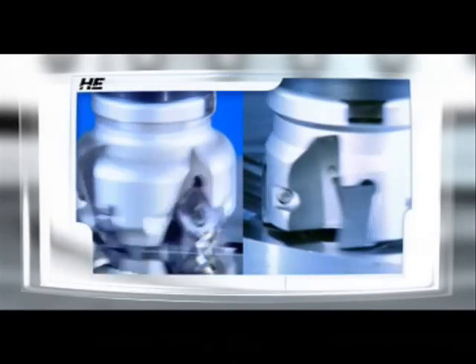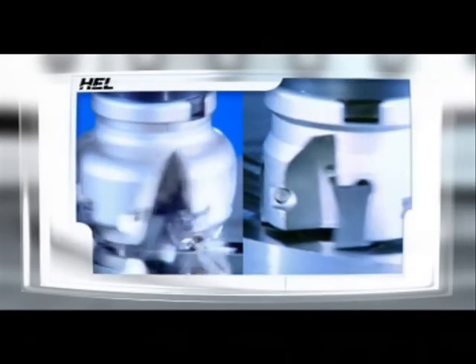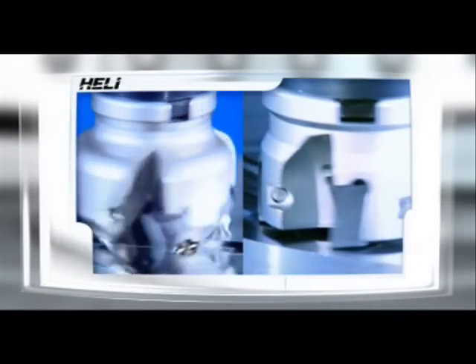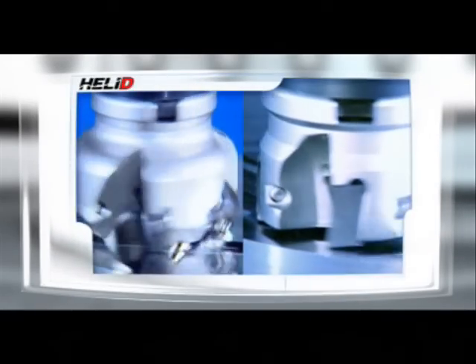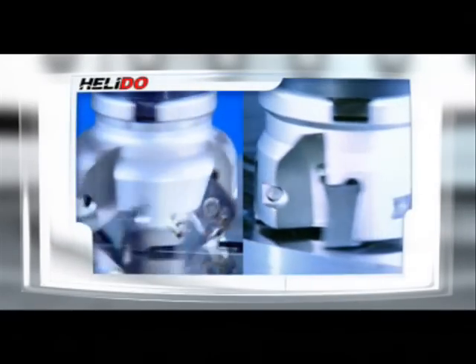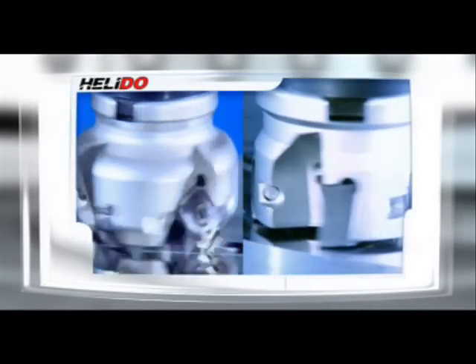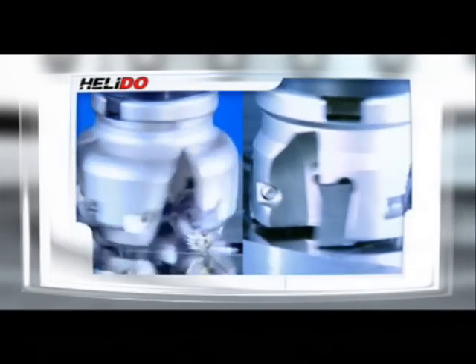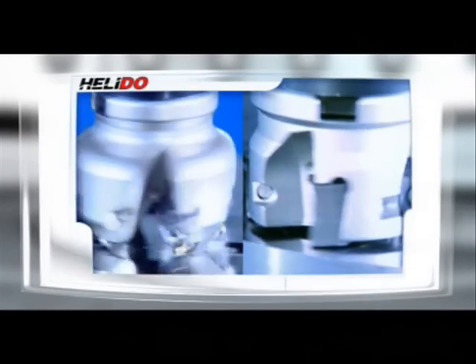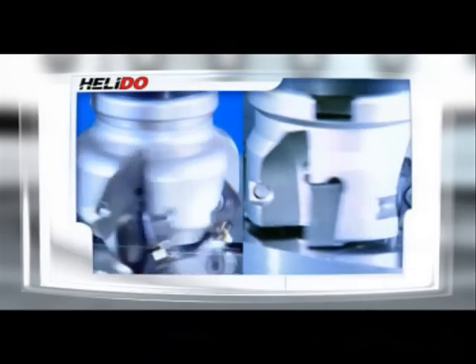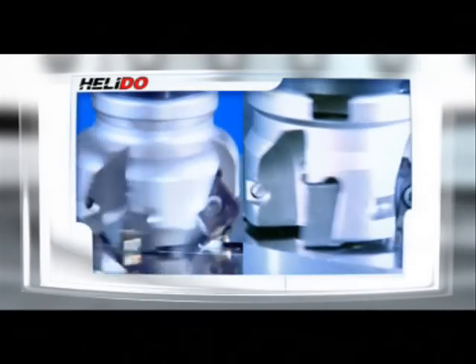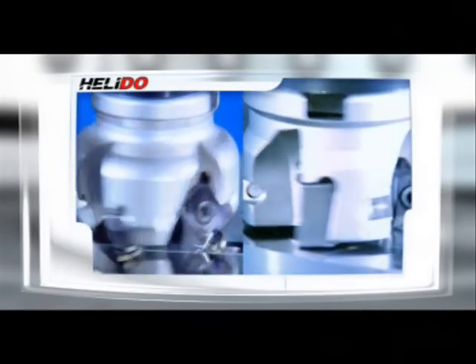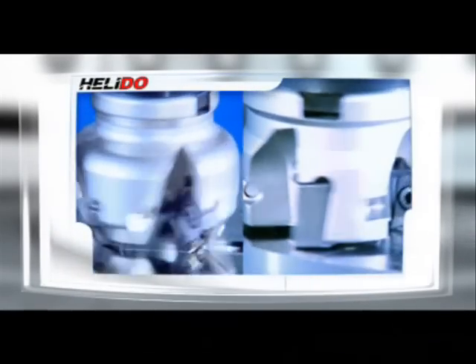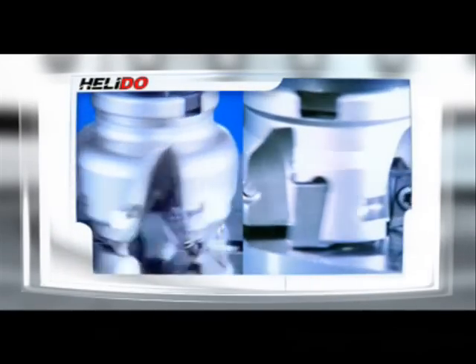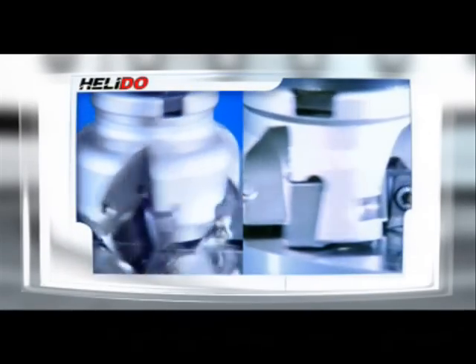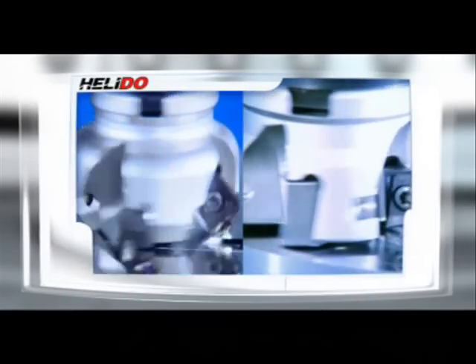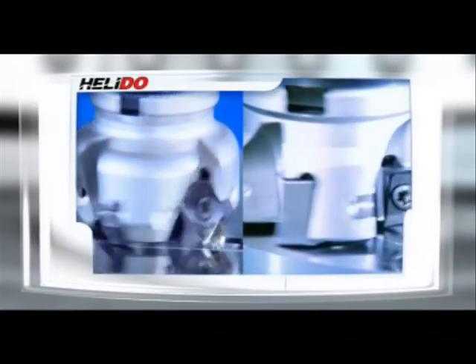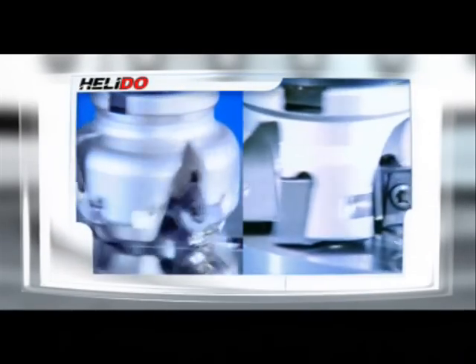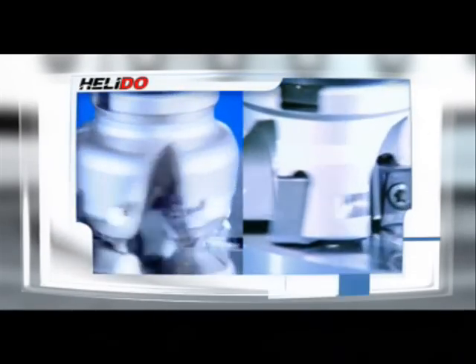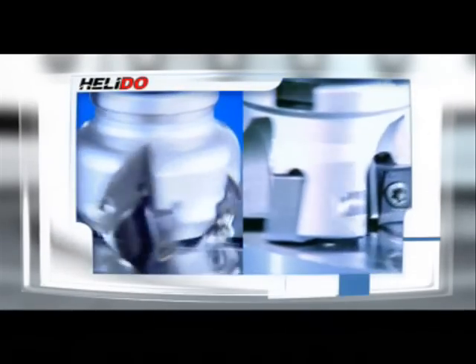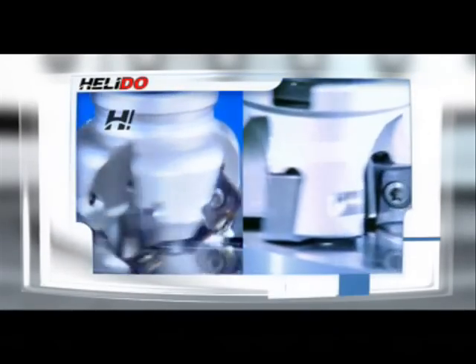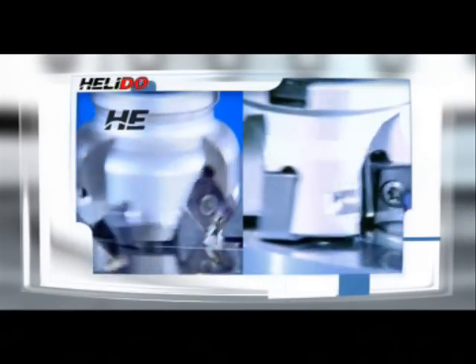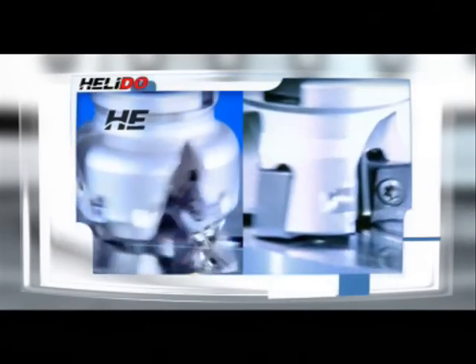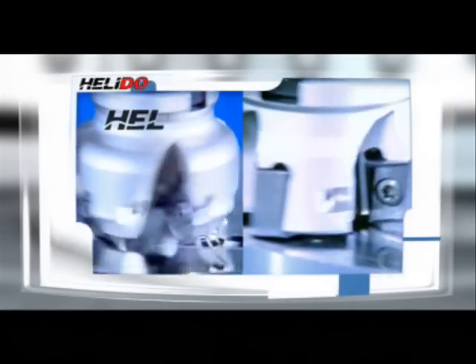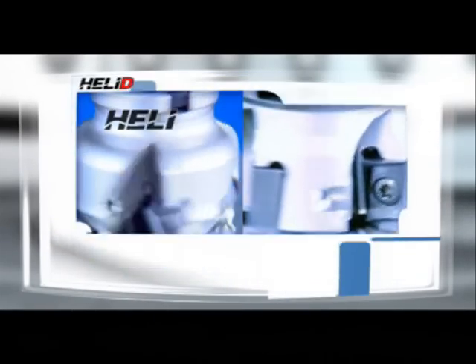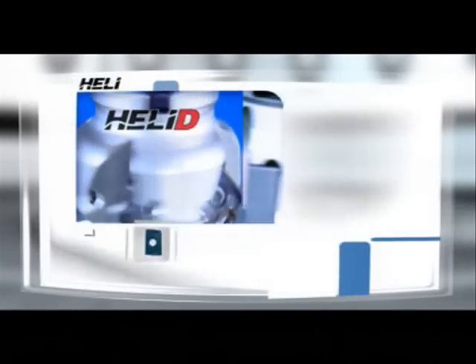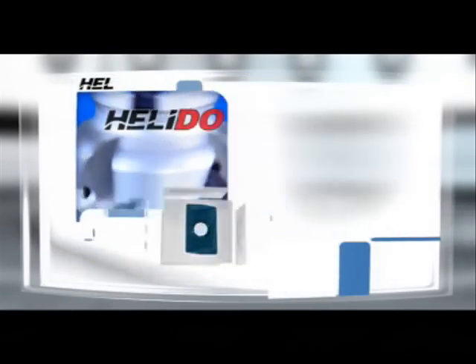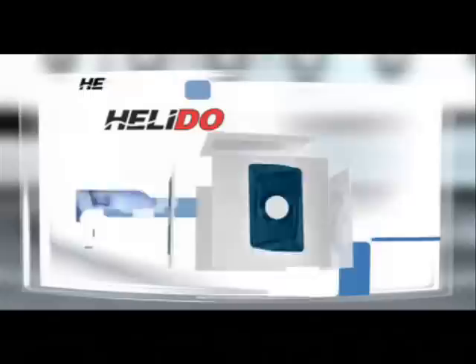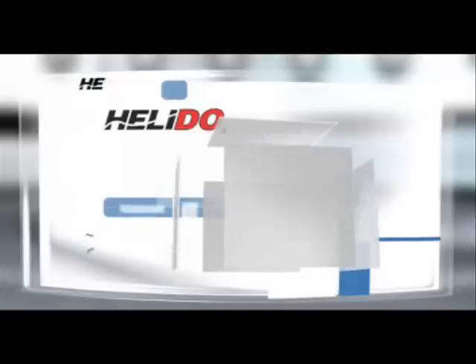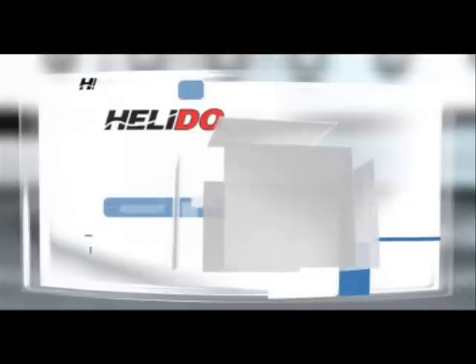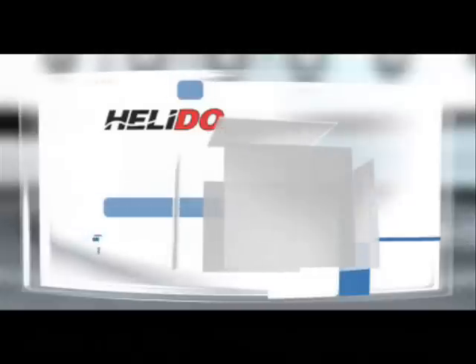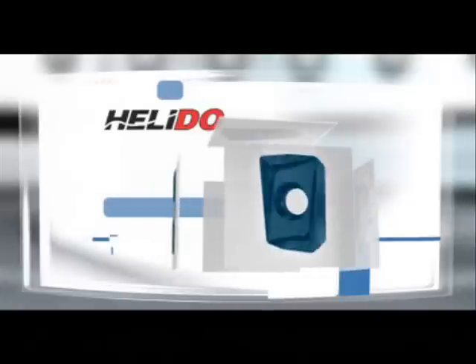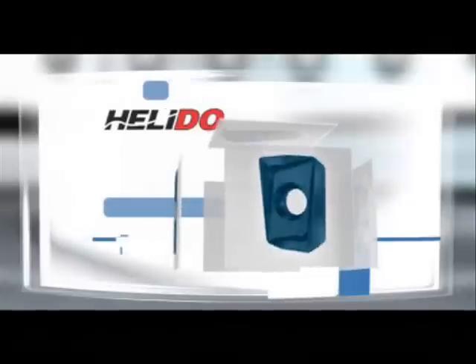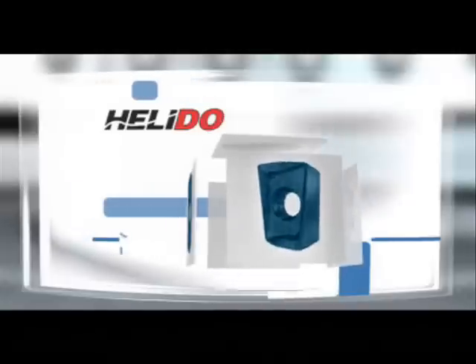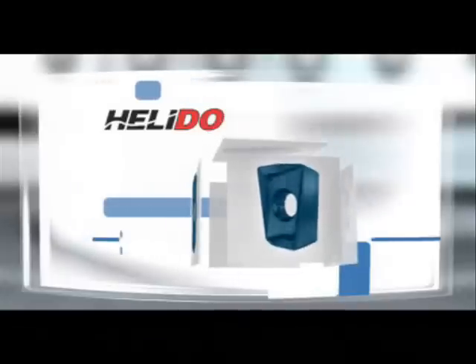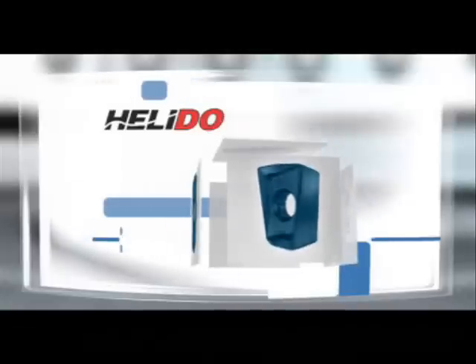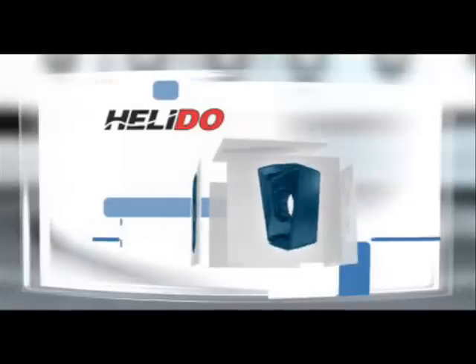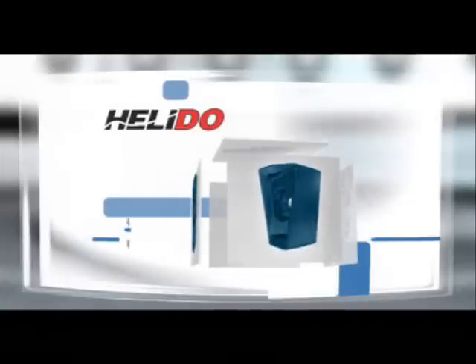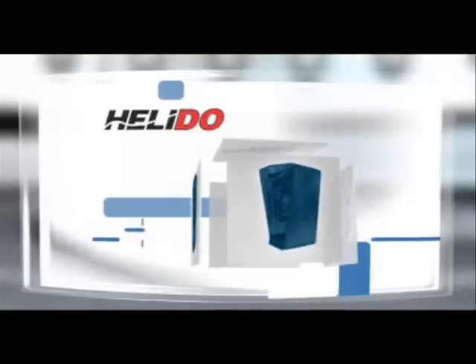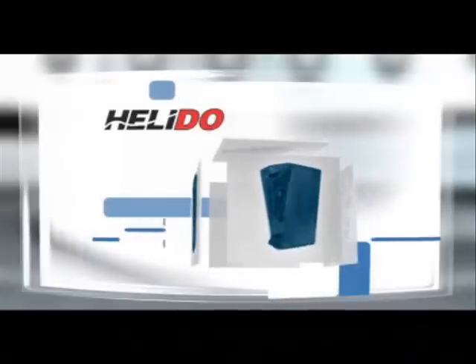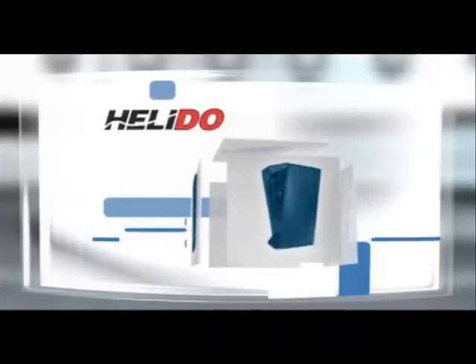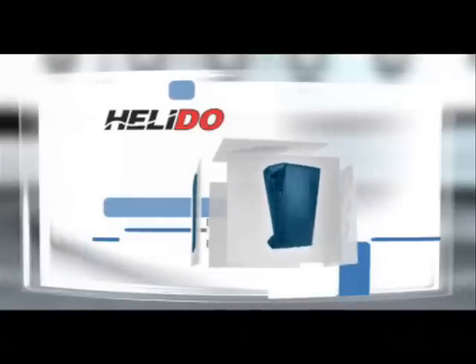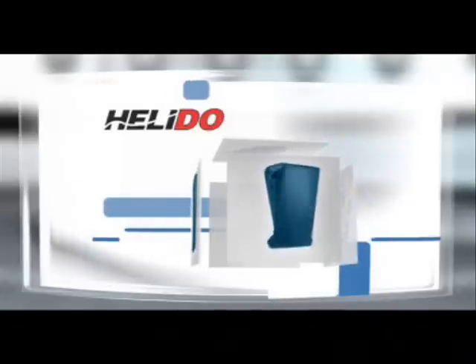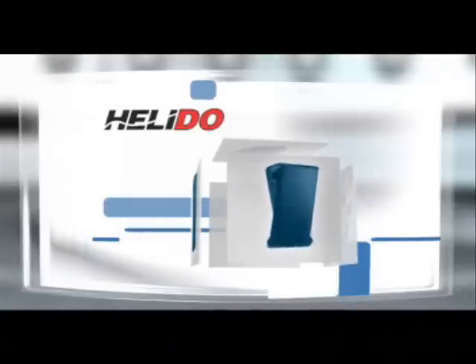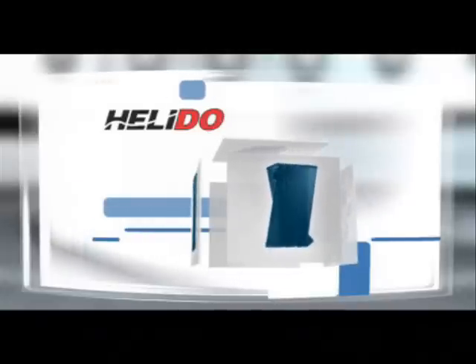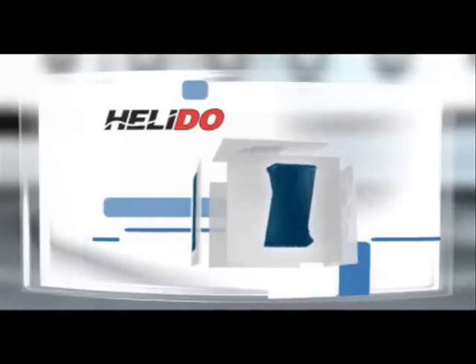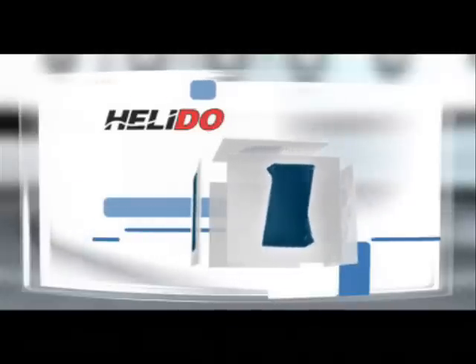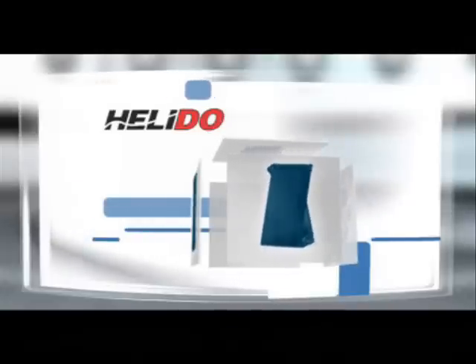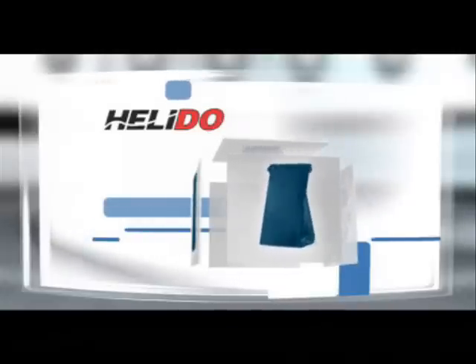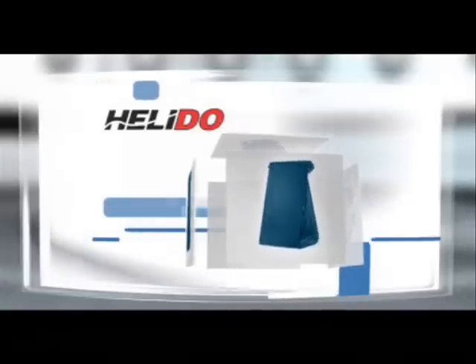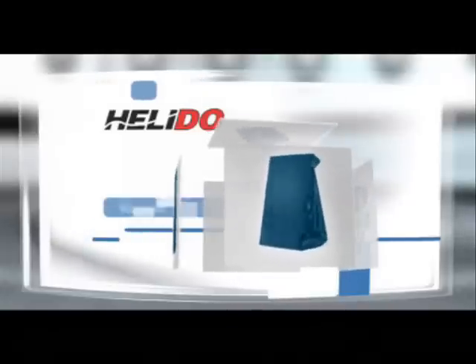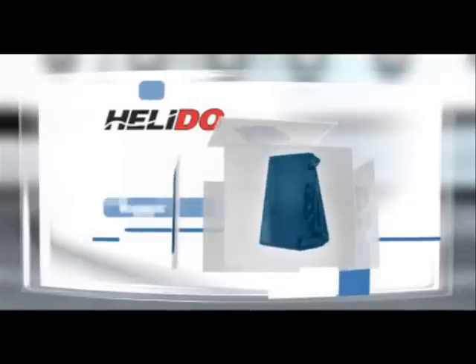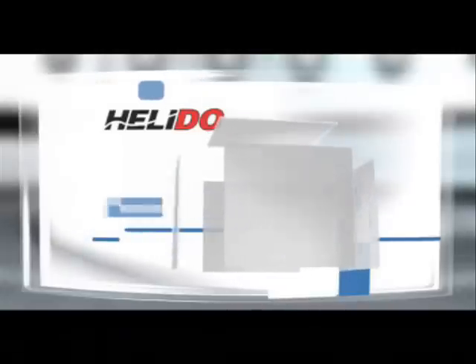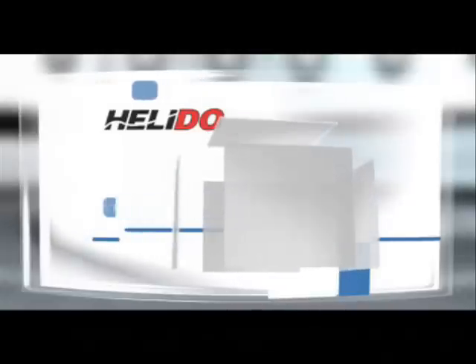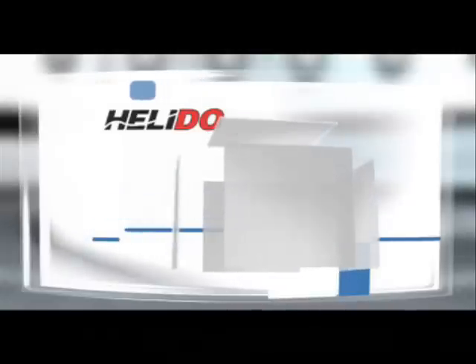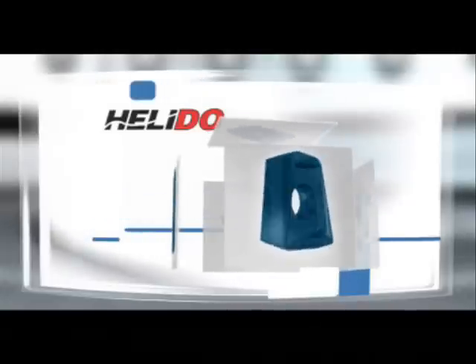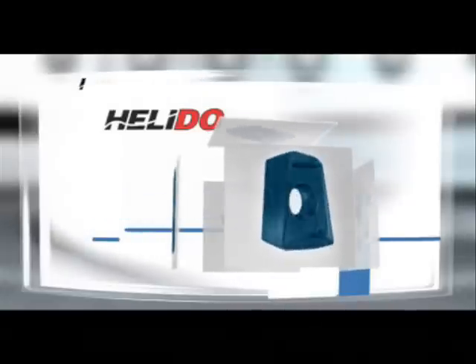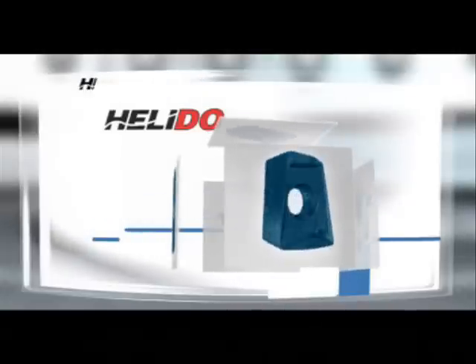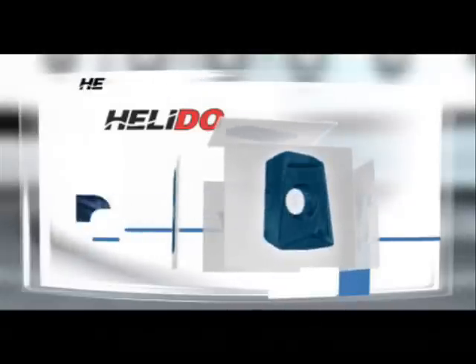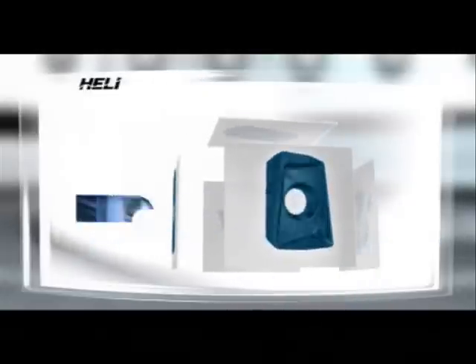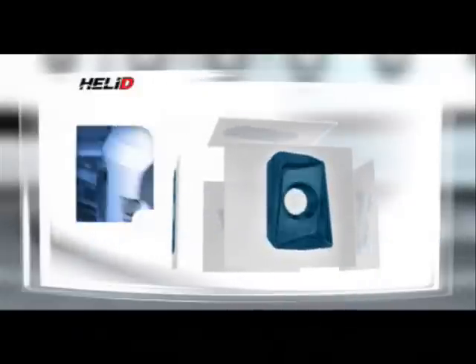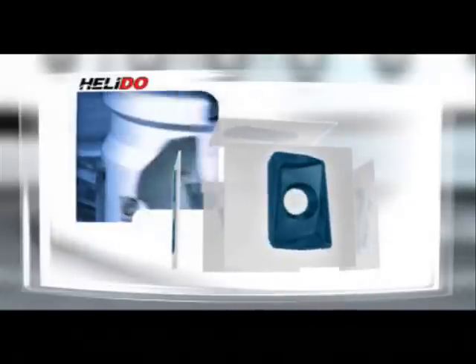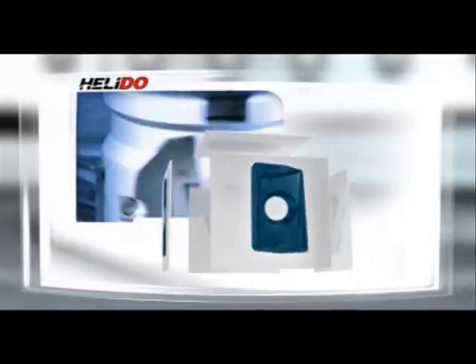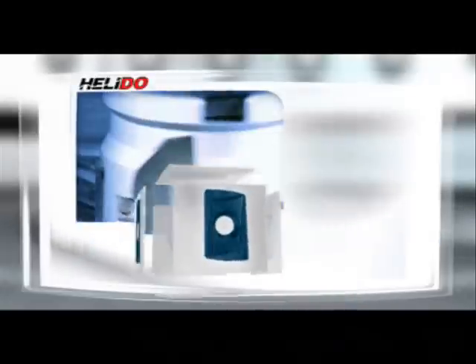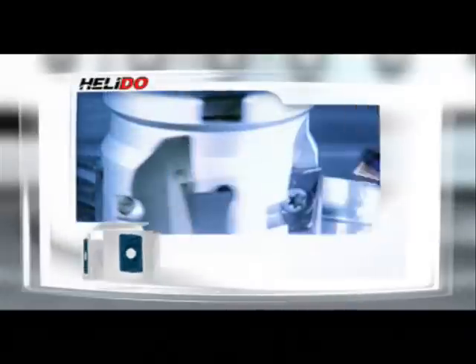Iskar, the inventor of the helical insert concept, HeliMill, introduces a new generation: Helidu.